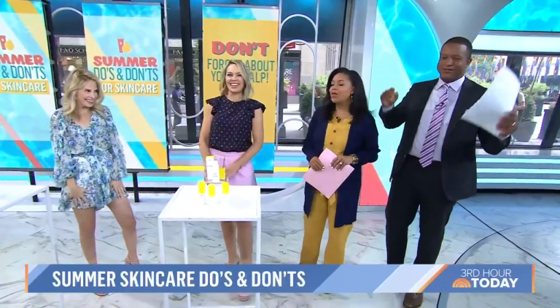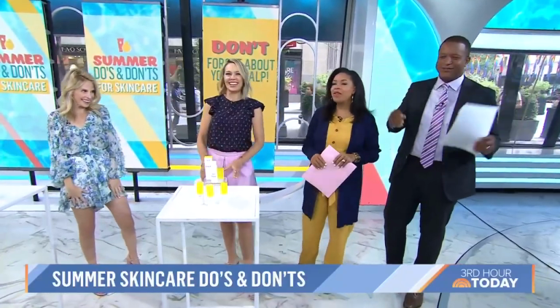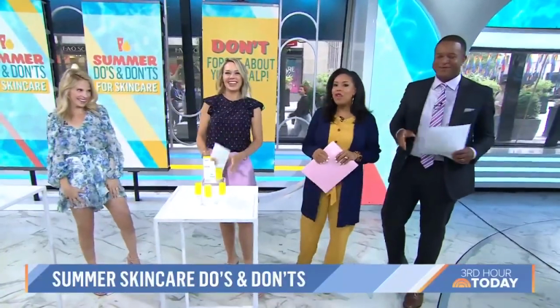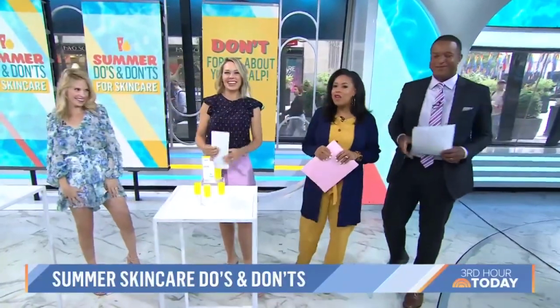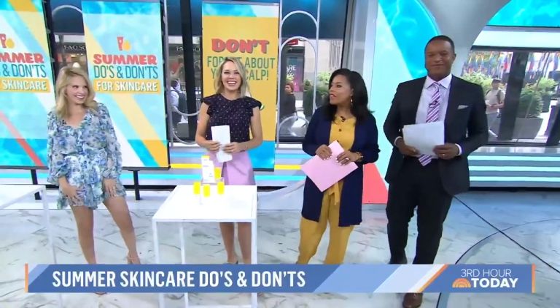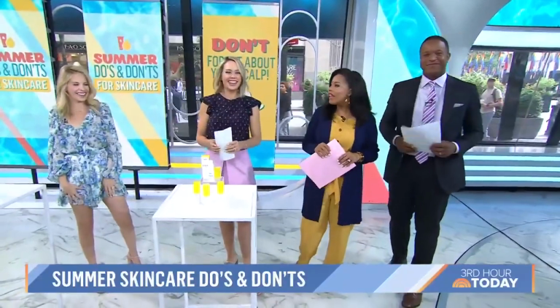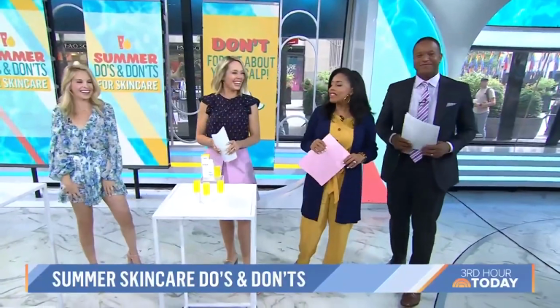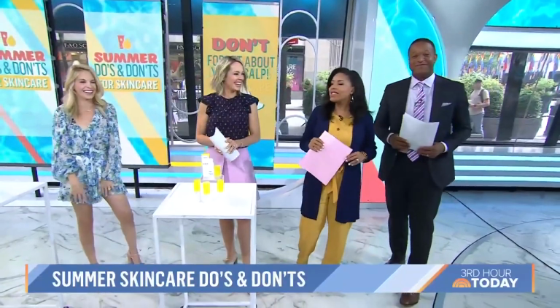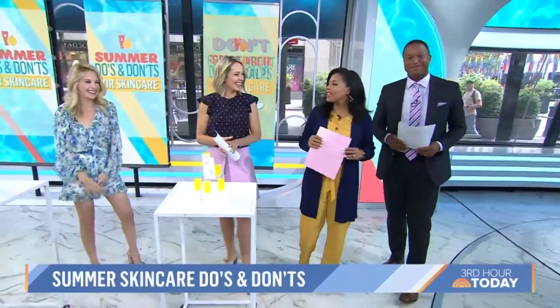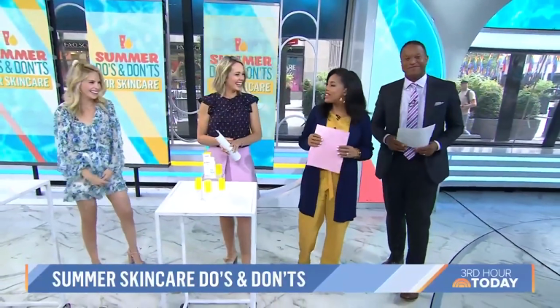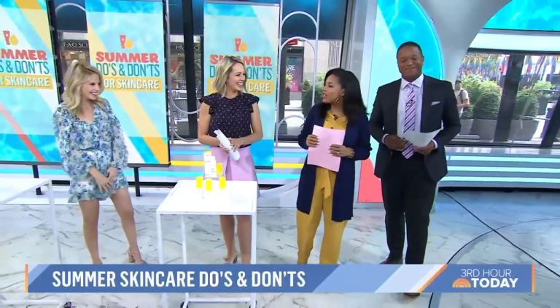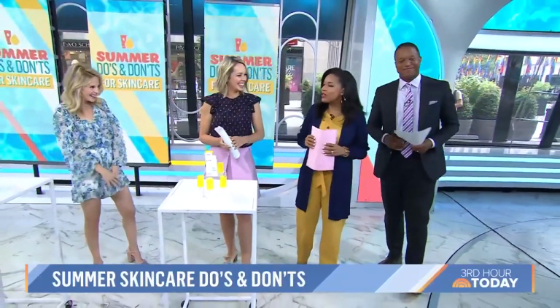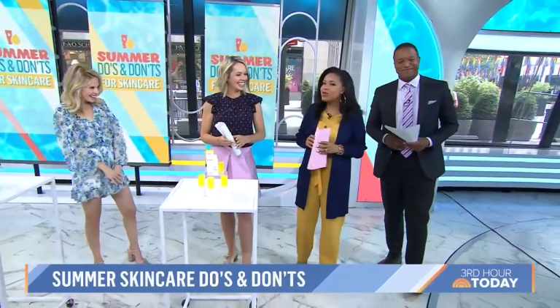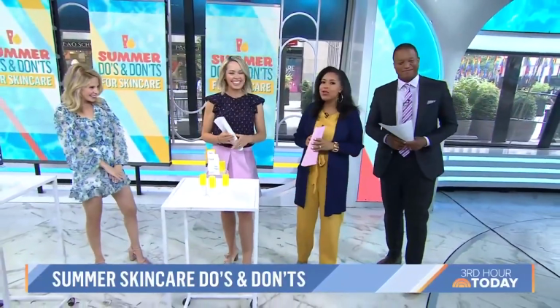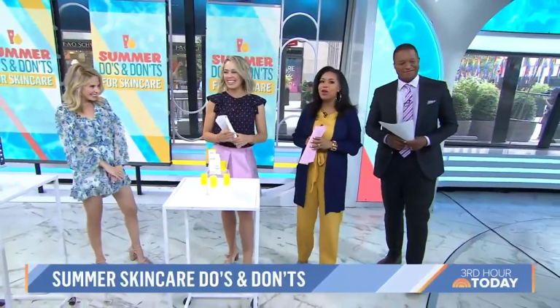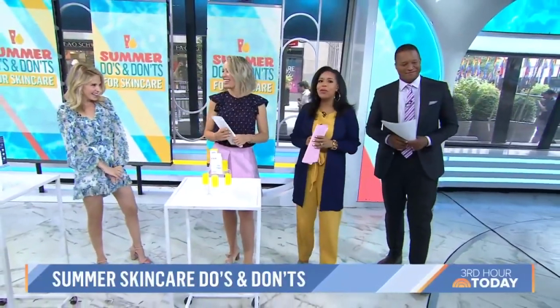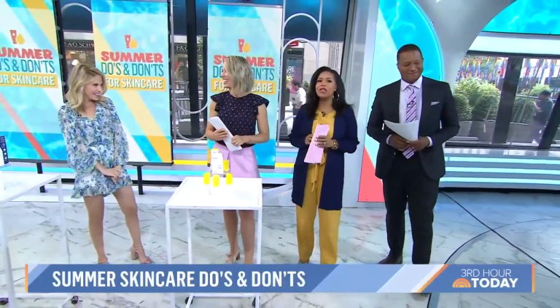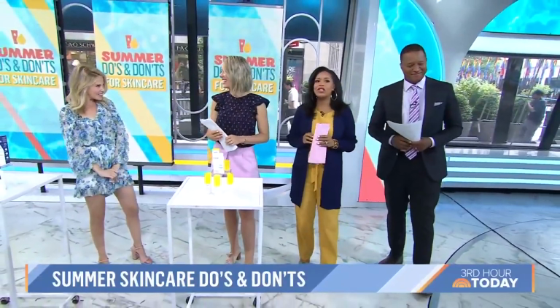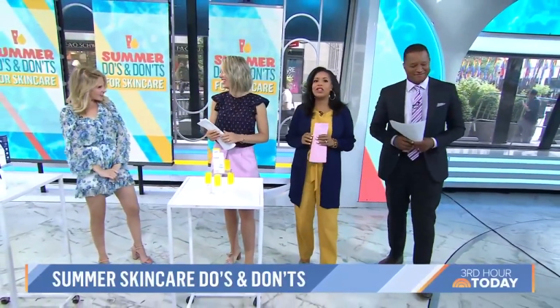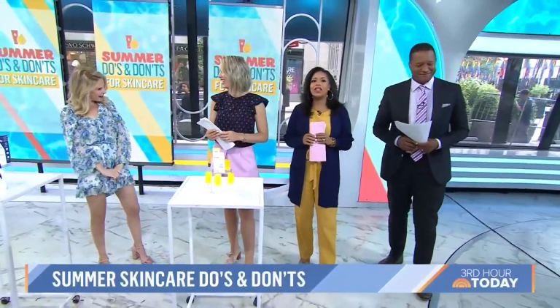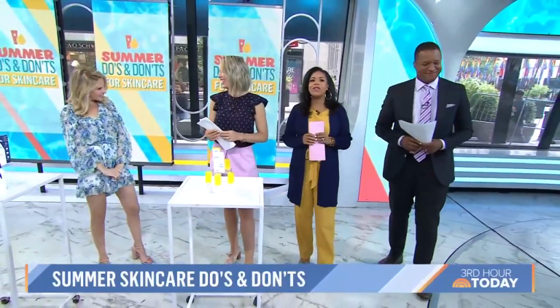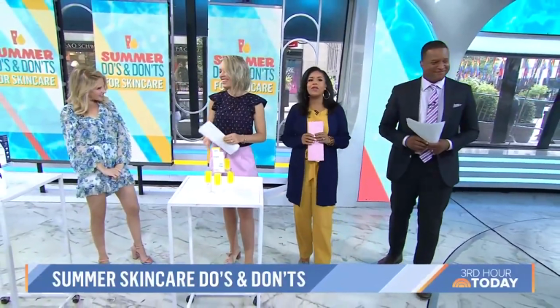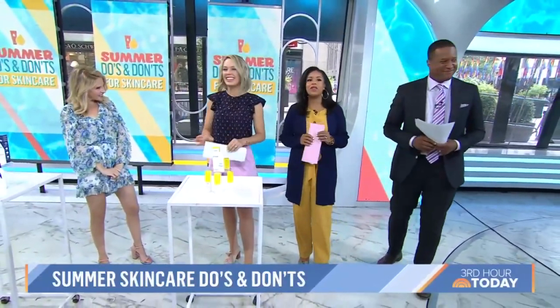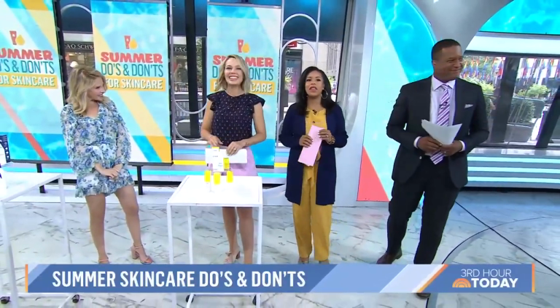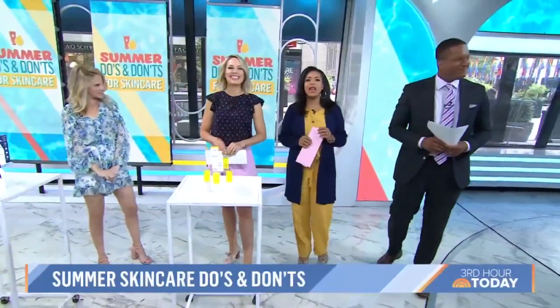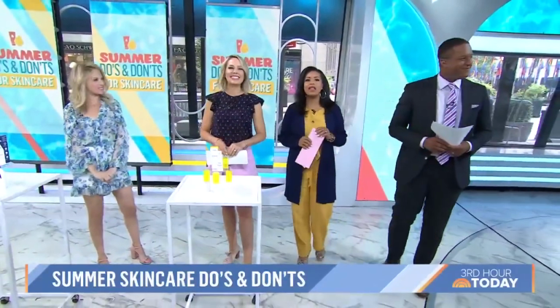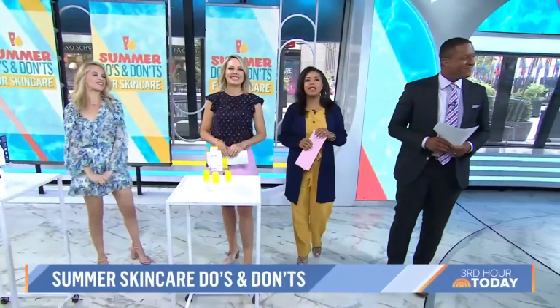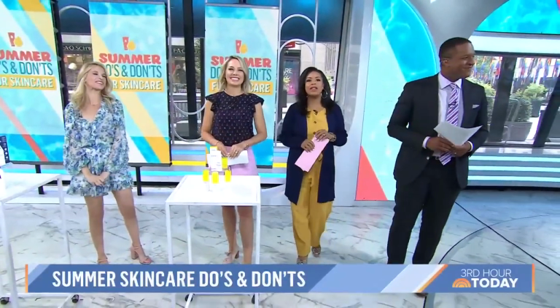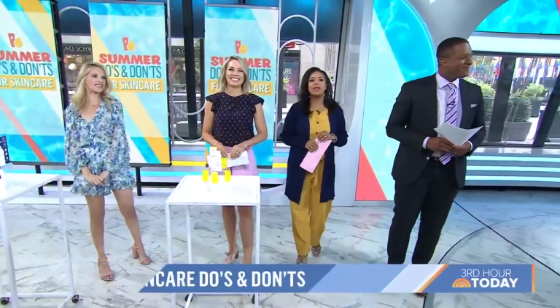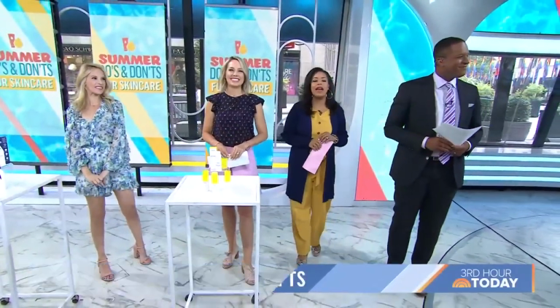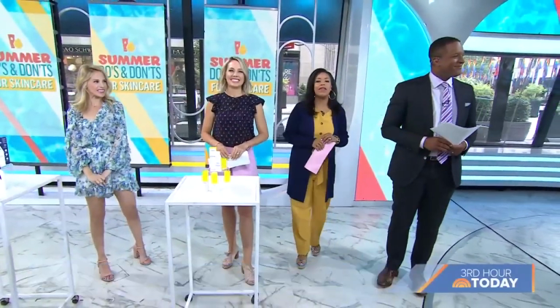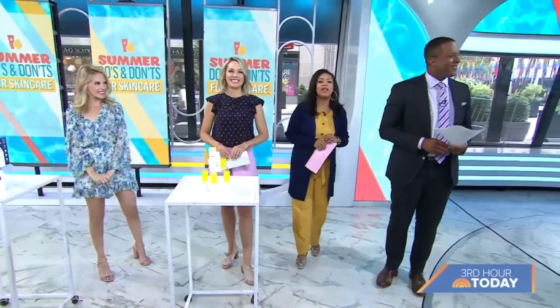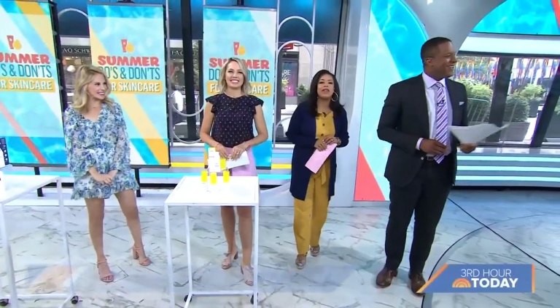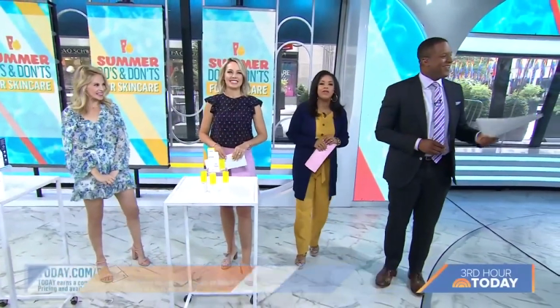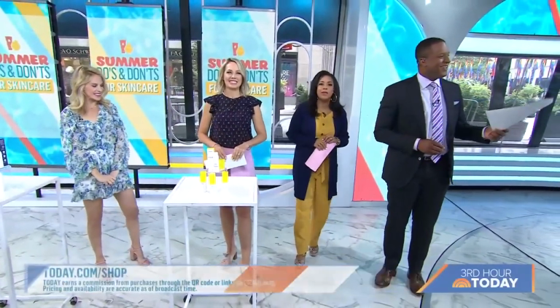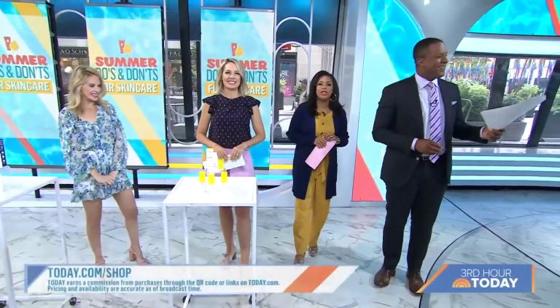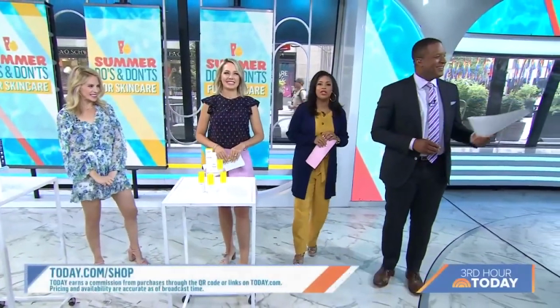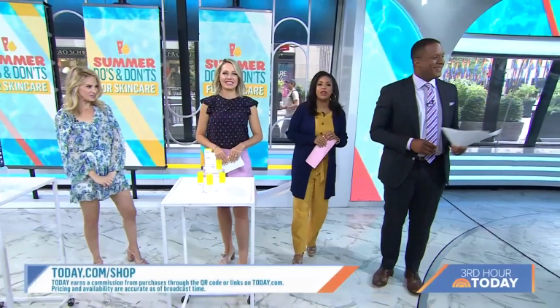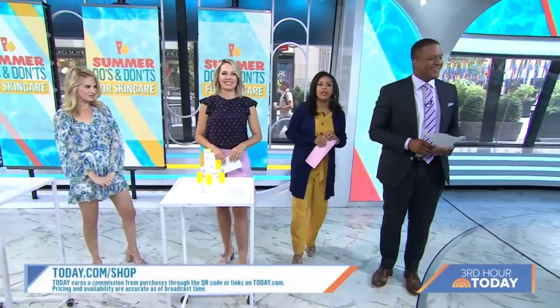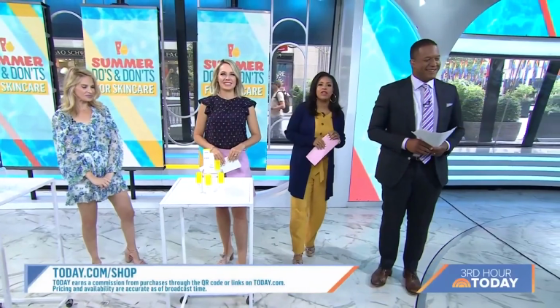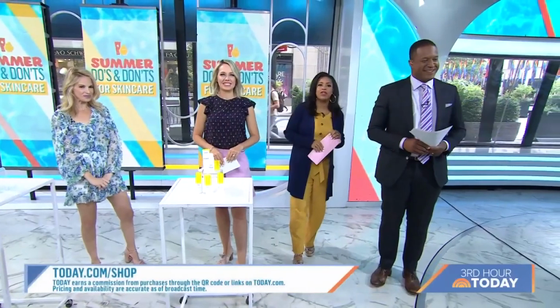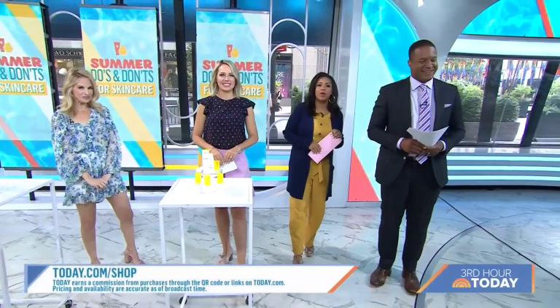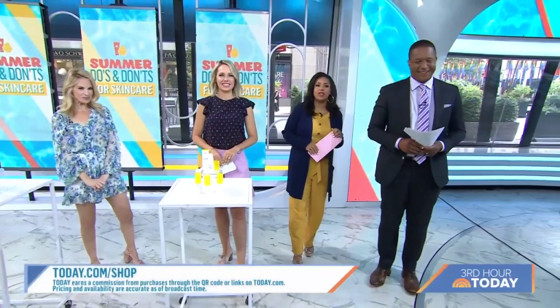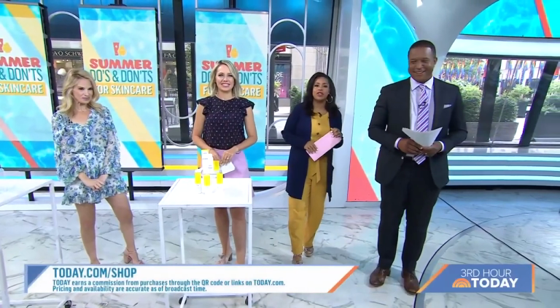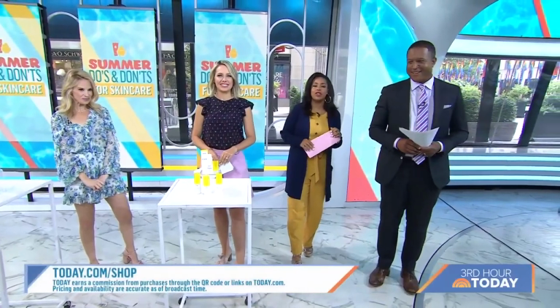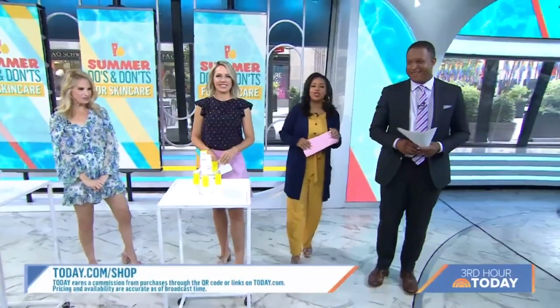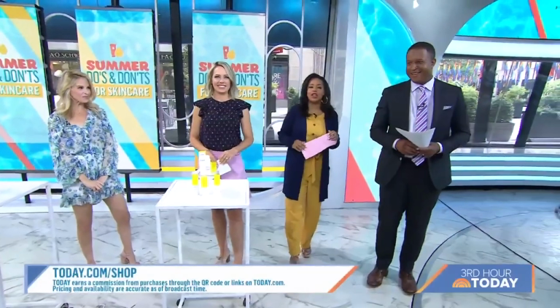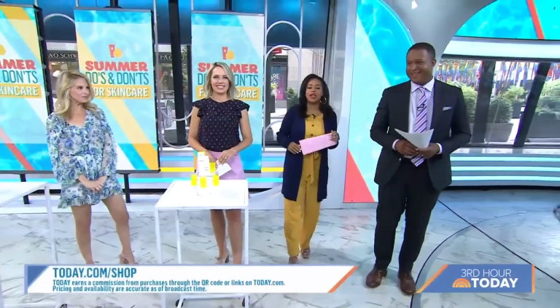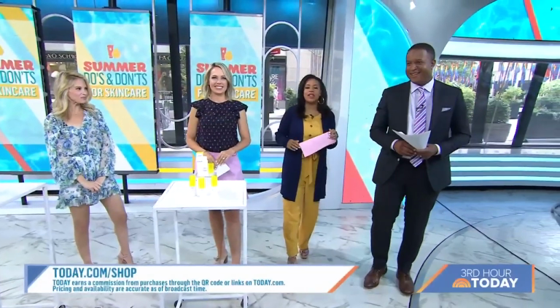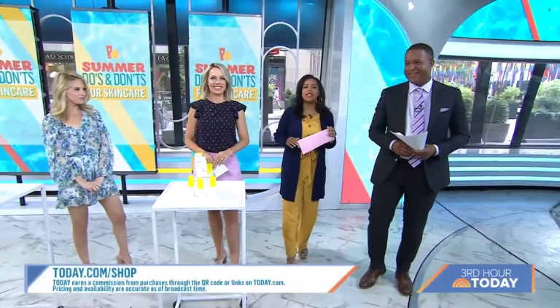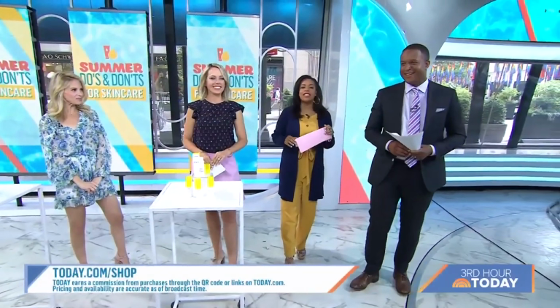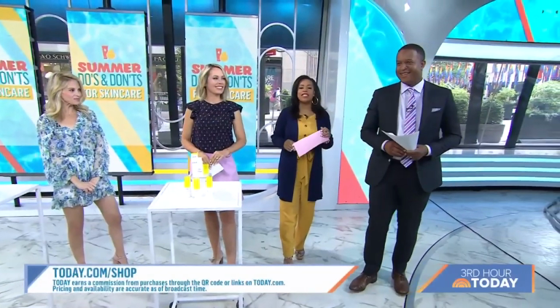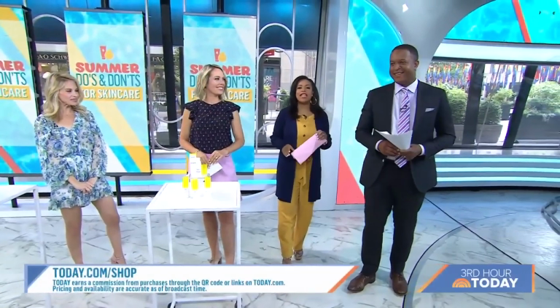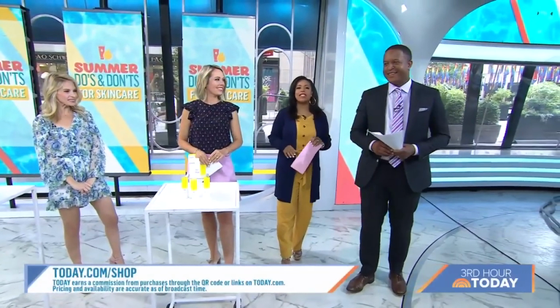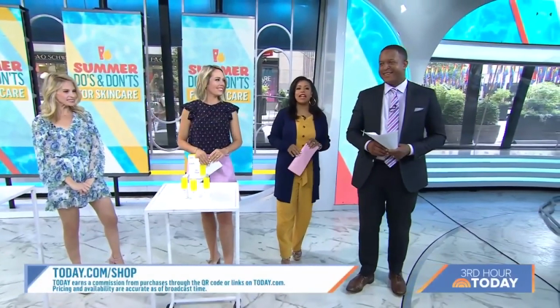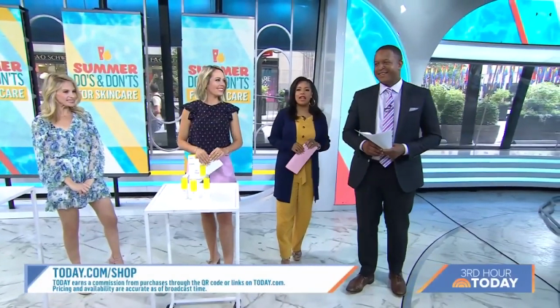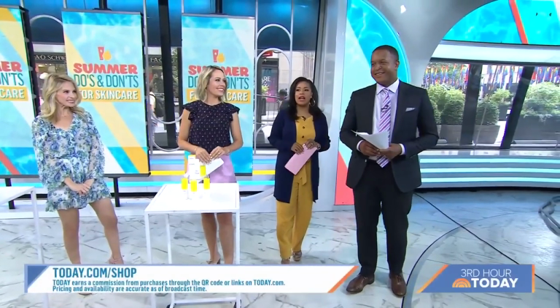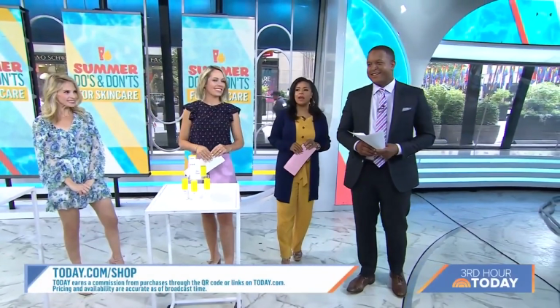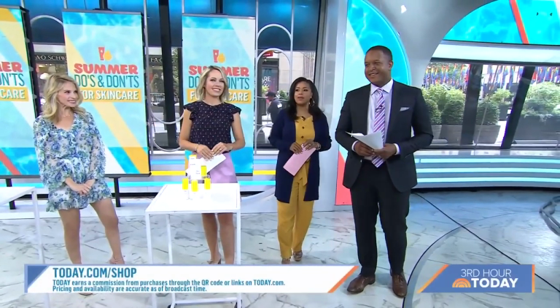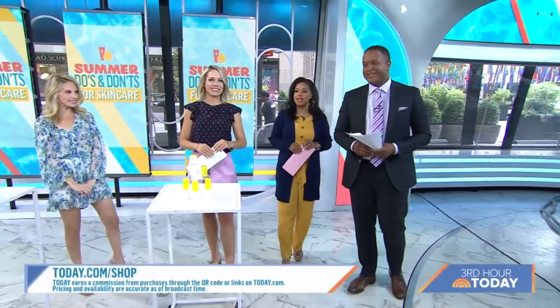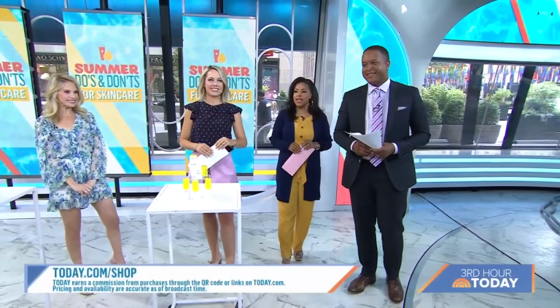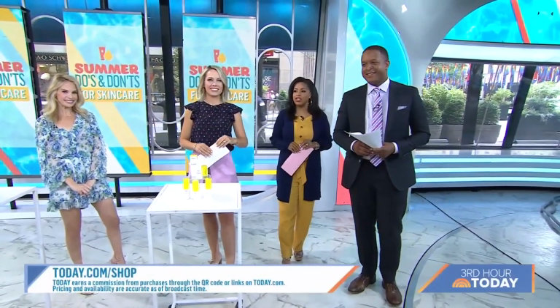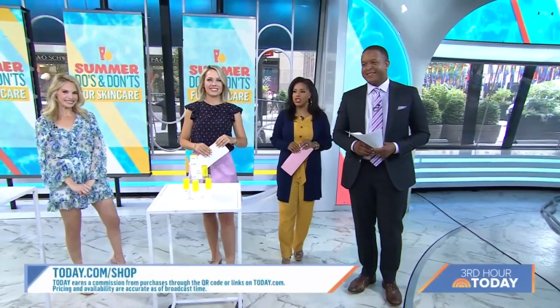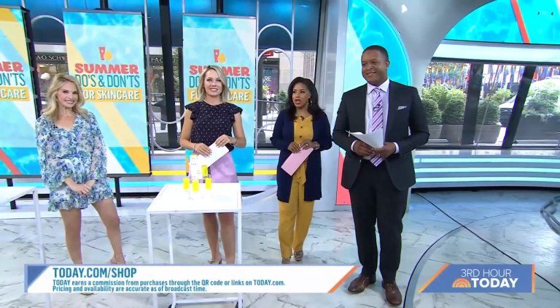We learned a lot today. Thank you so much. If you'd like information on any of these products, you can check out today.com/shop.